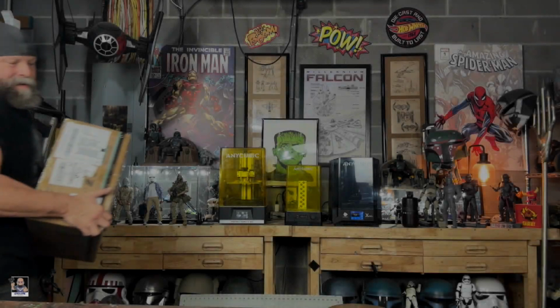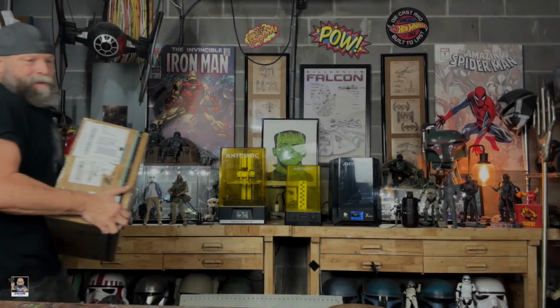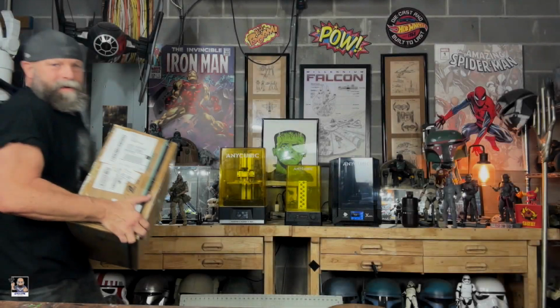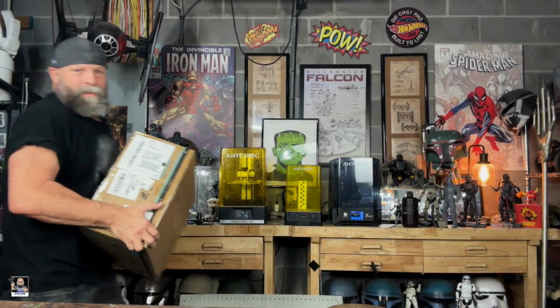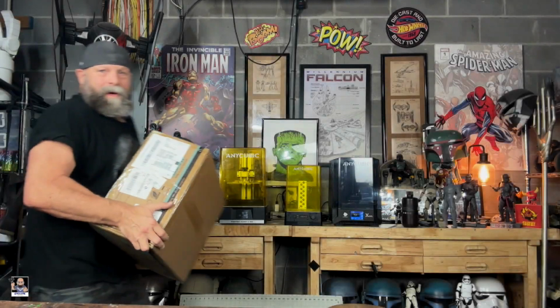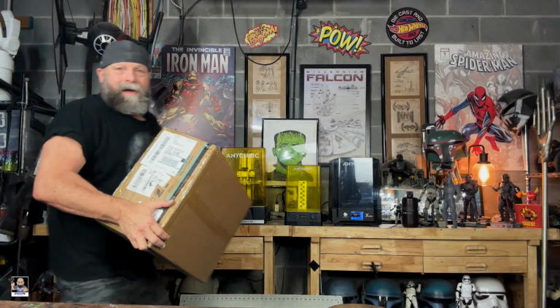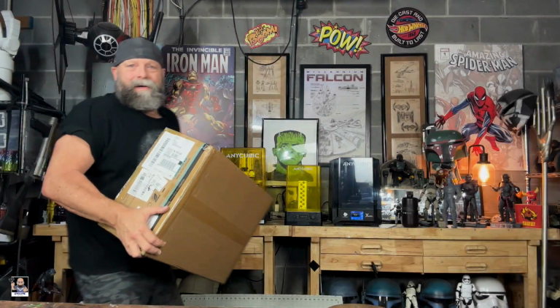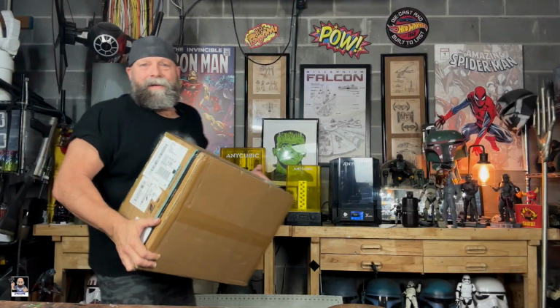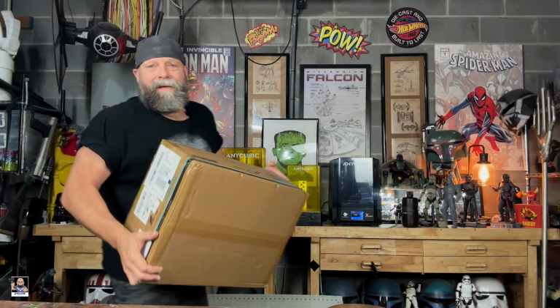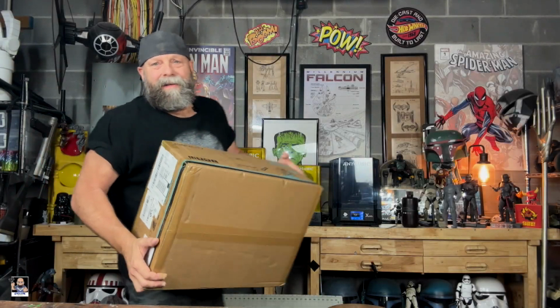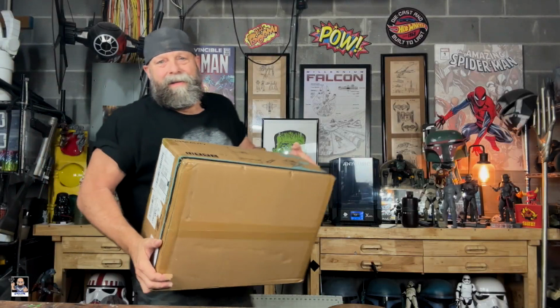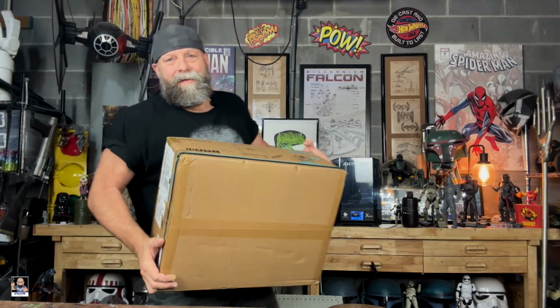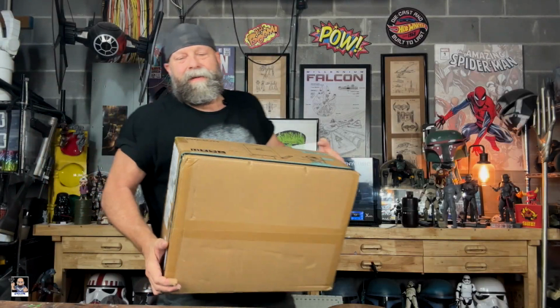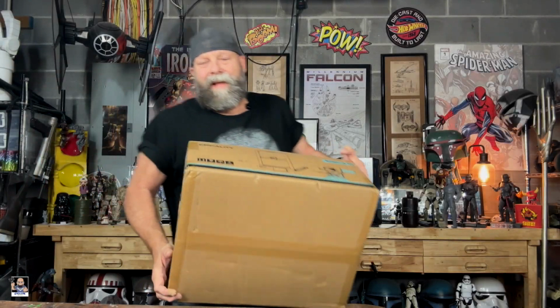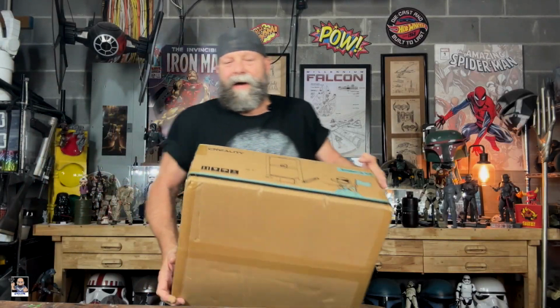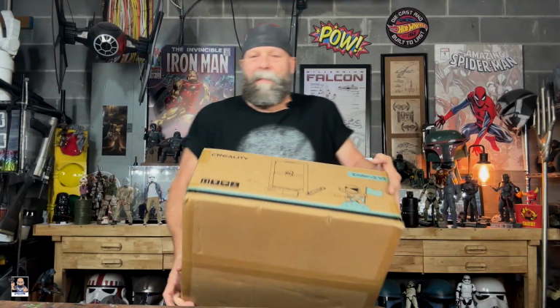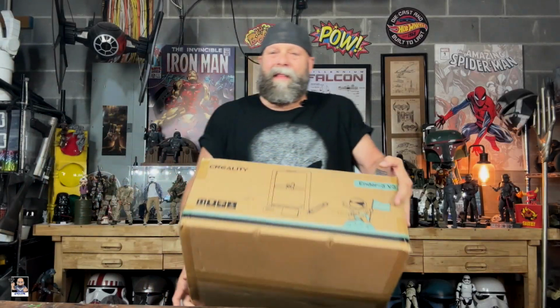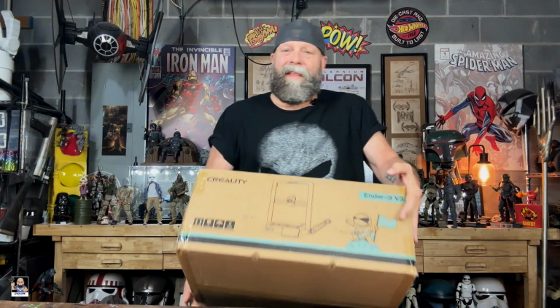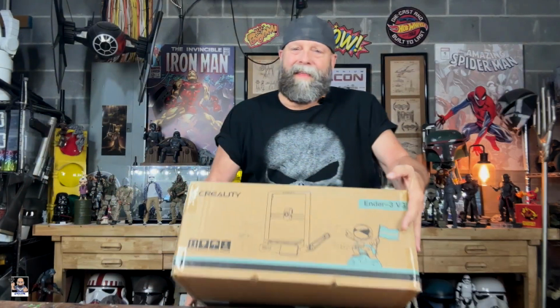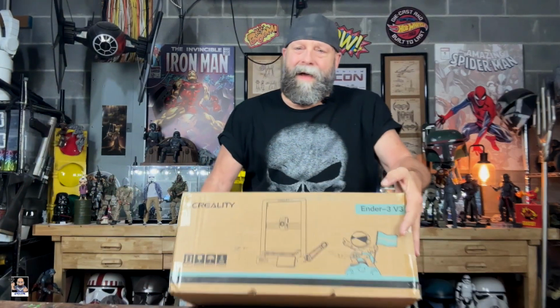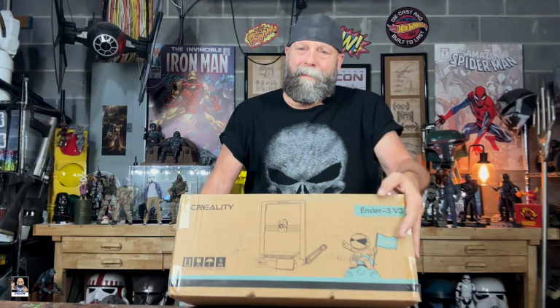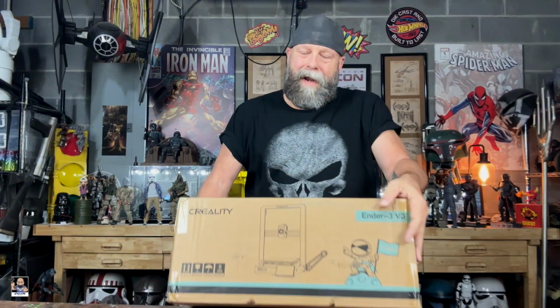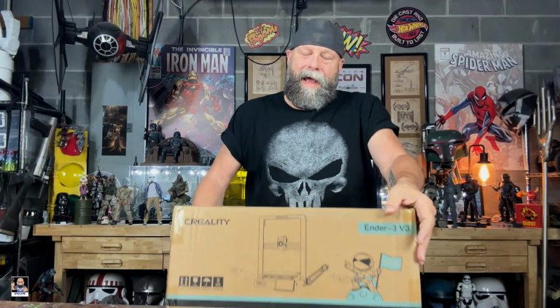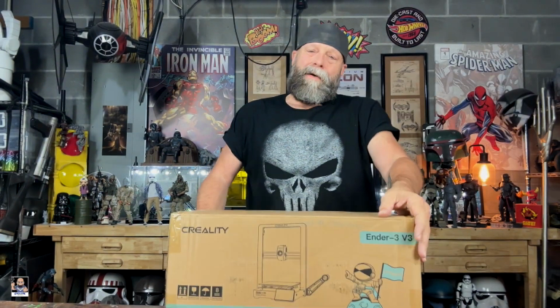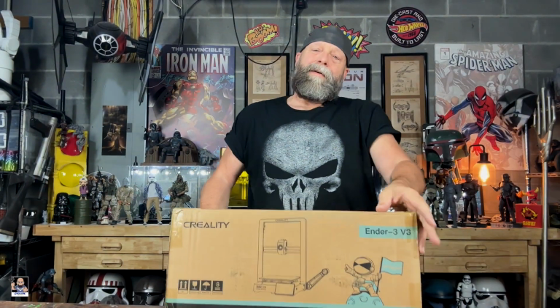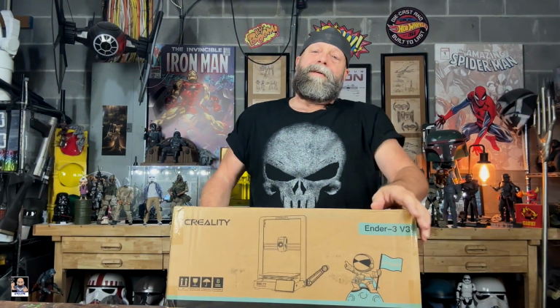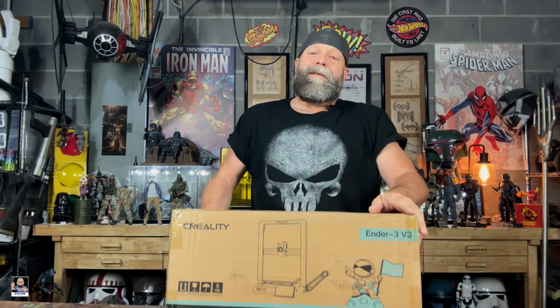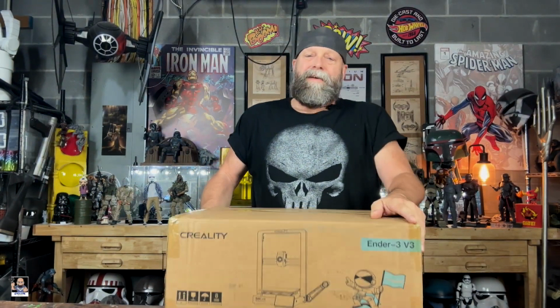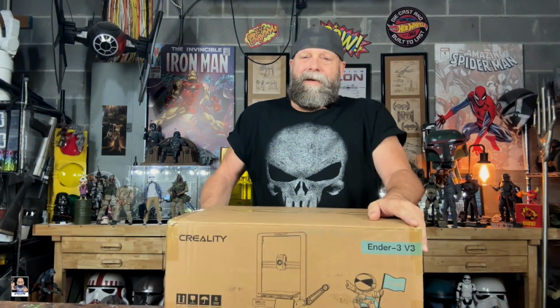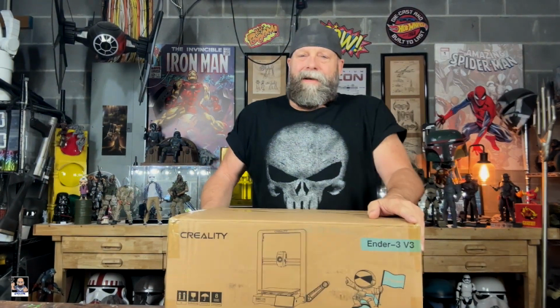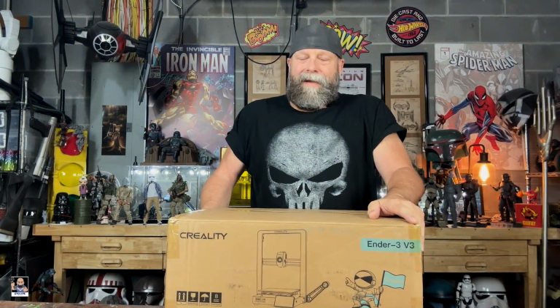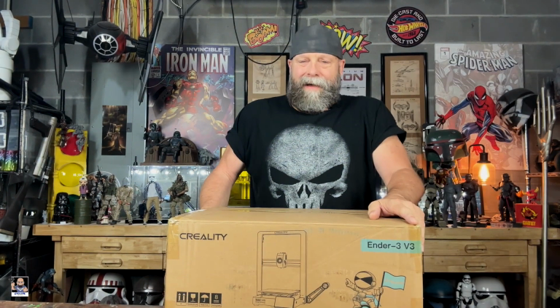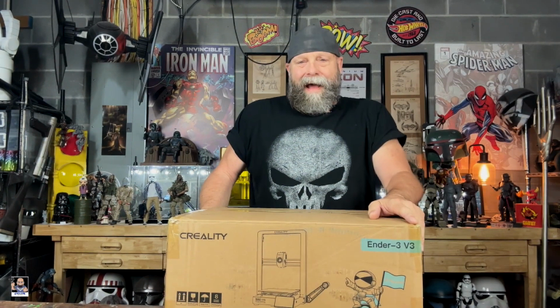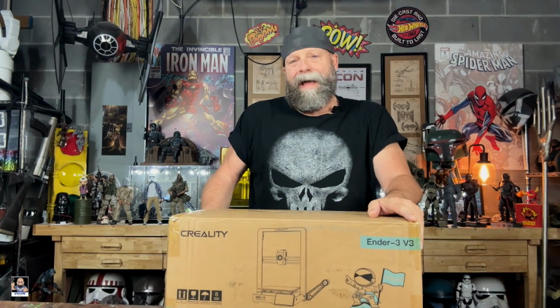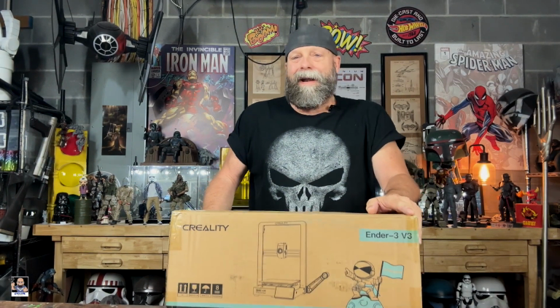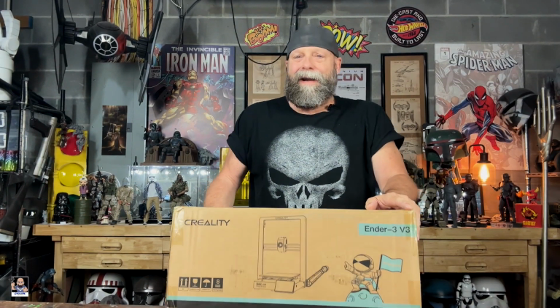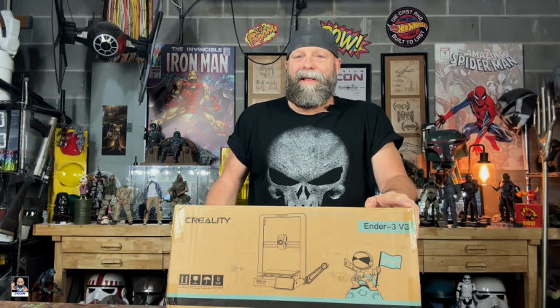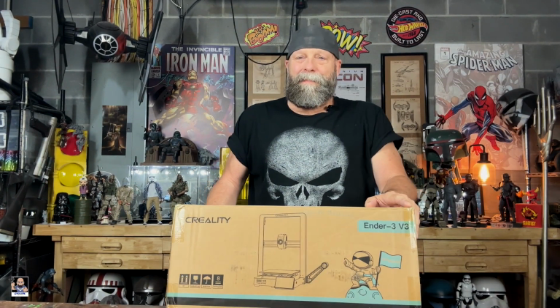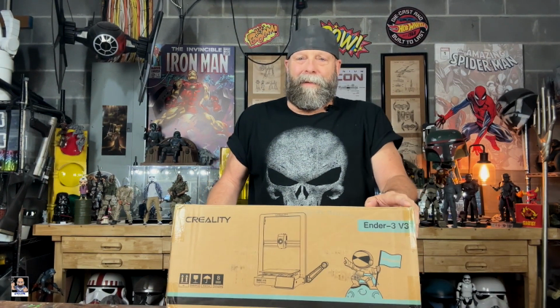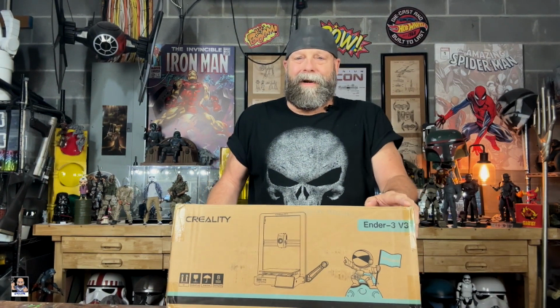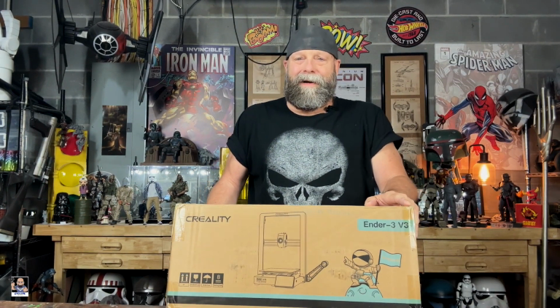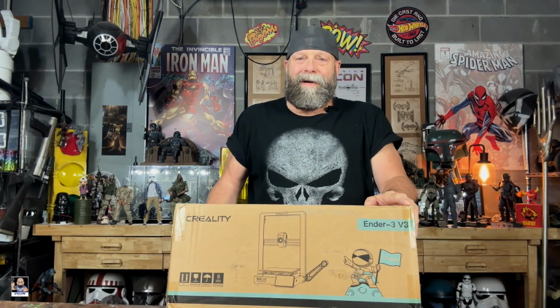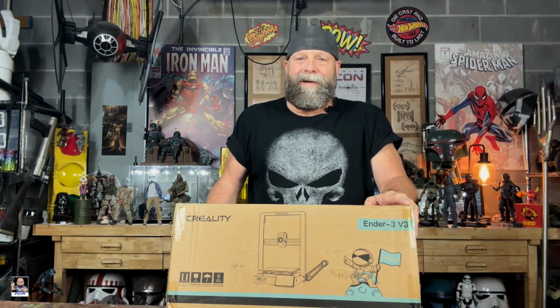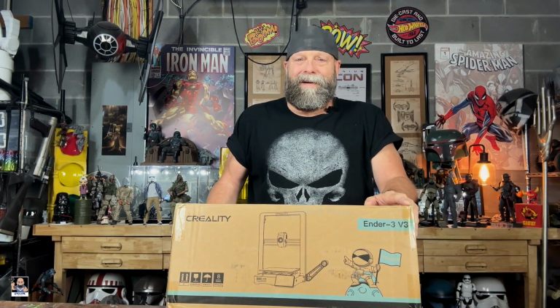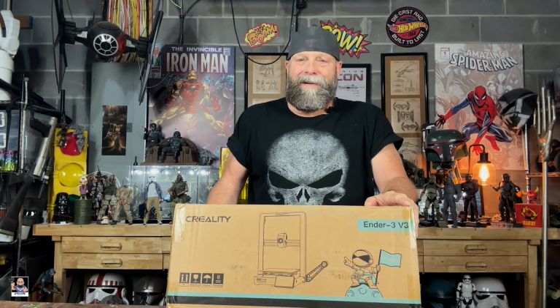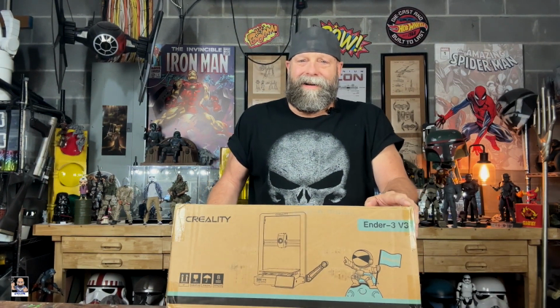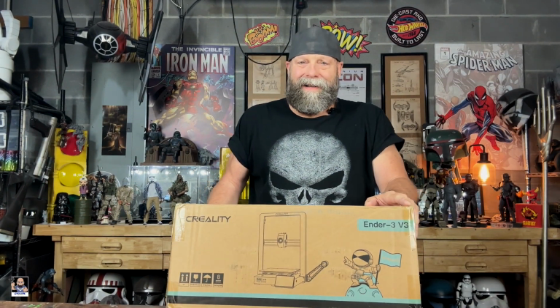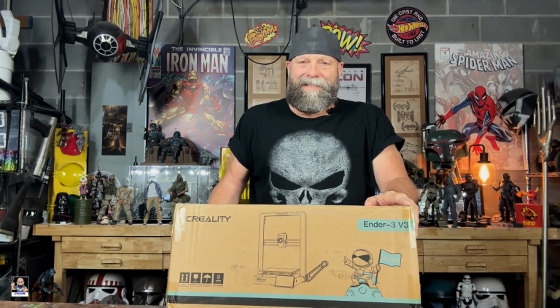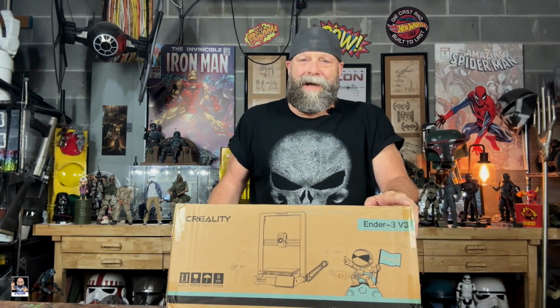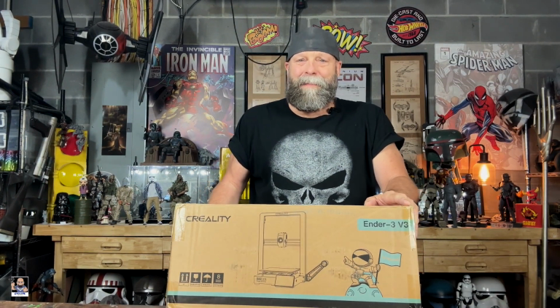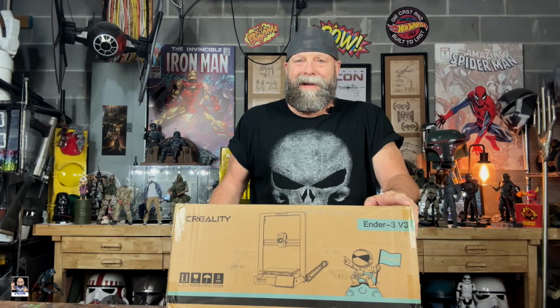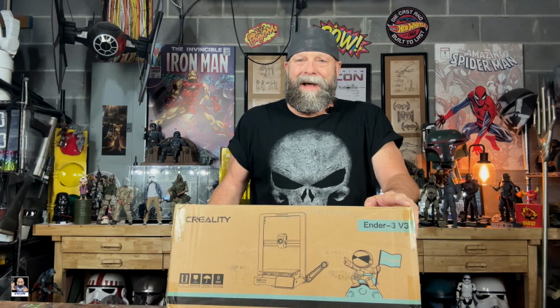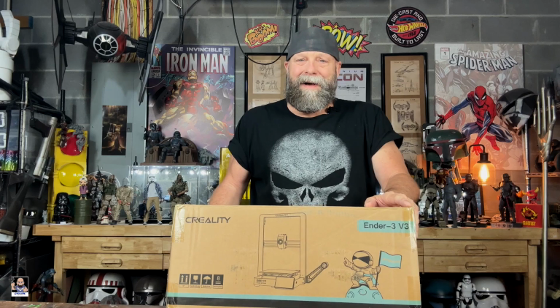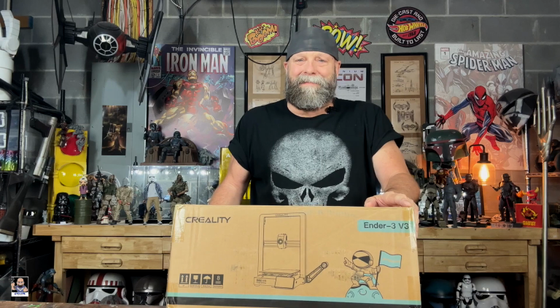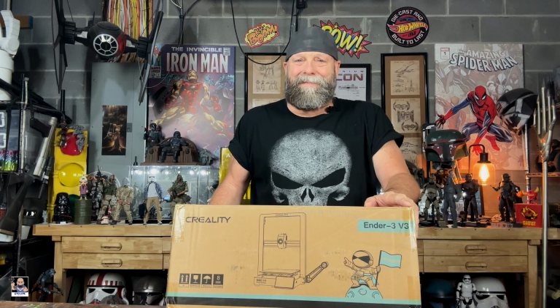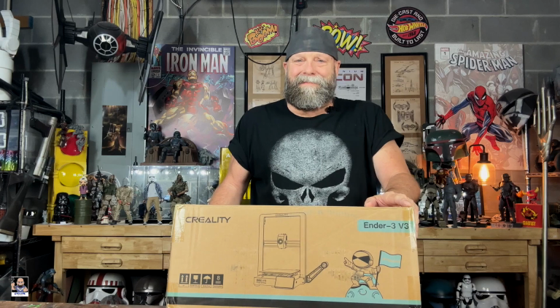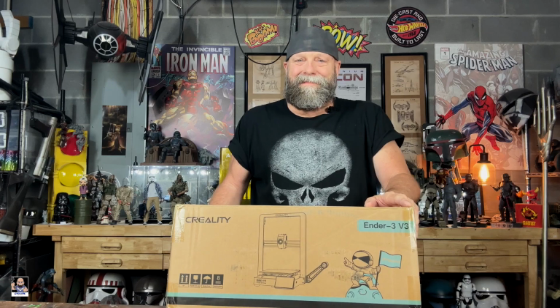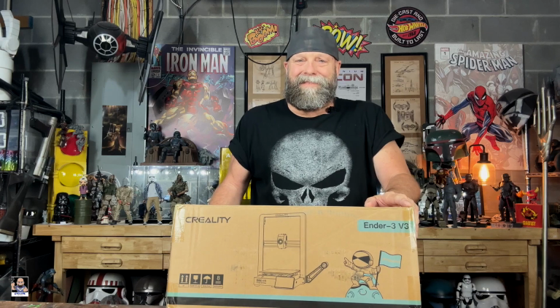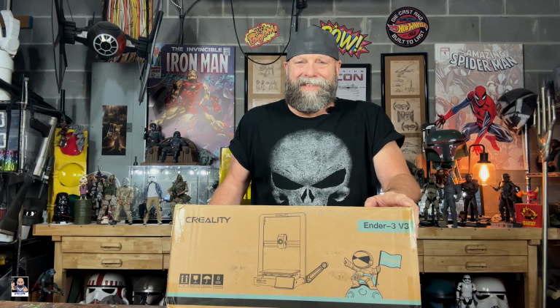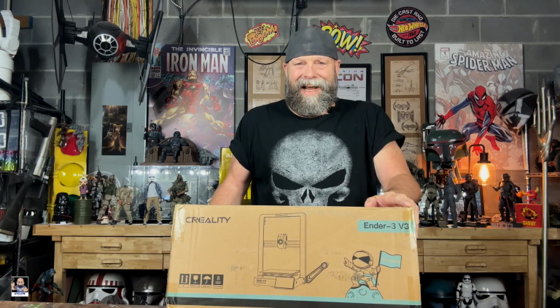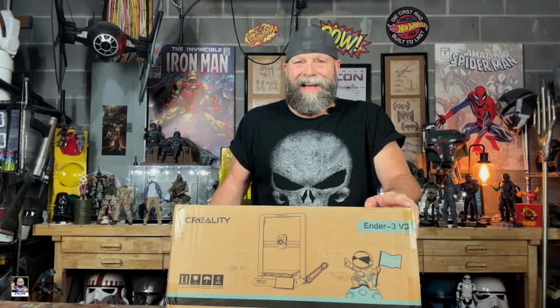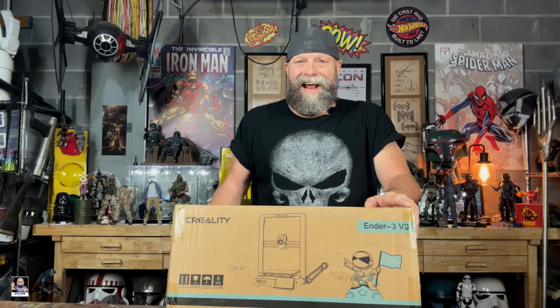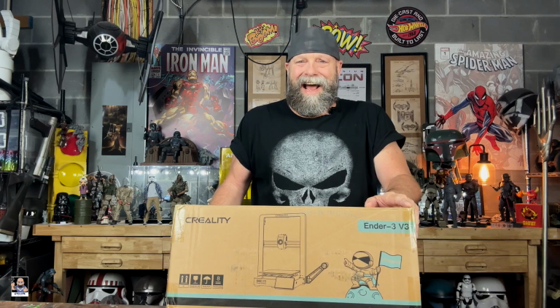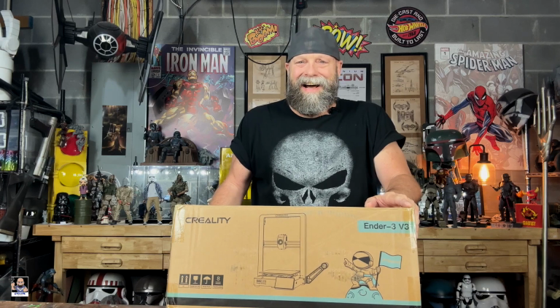Well, you can tell by the thumbnail — I got another printer. Let's open it up and check it out.